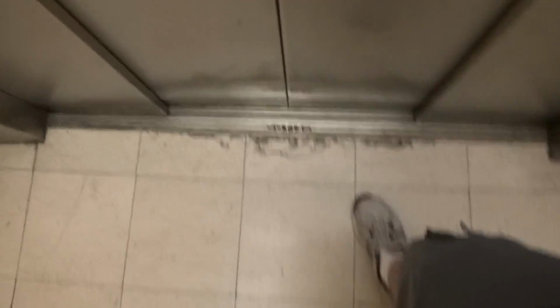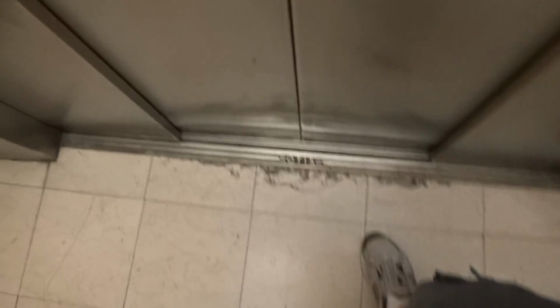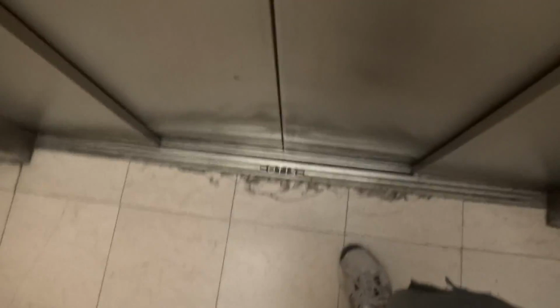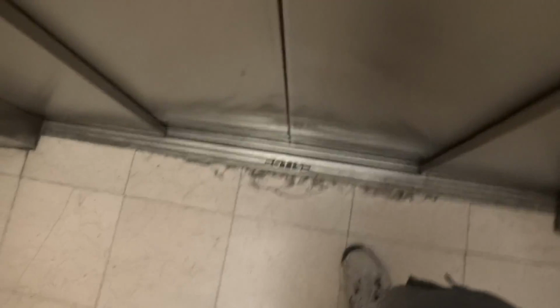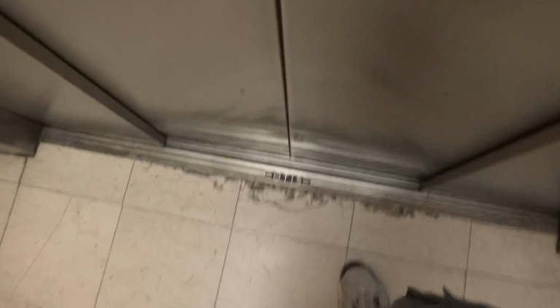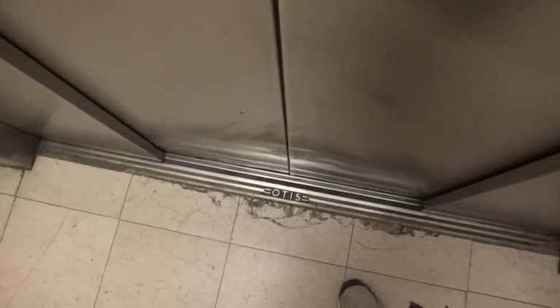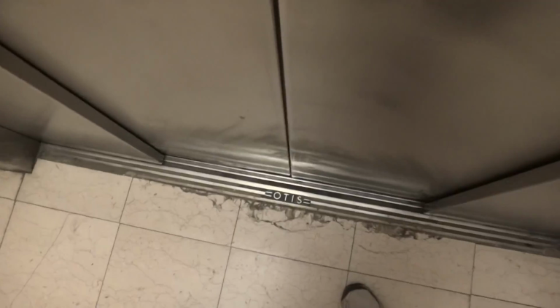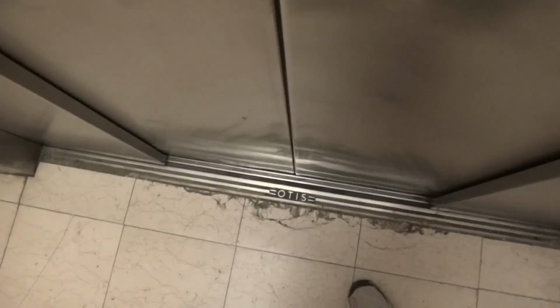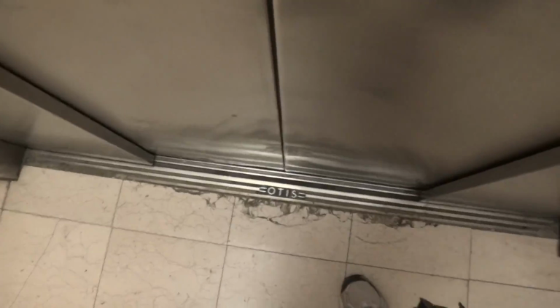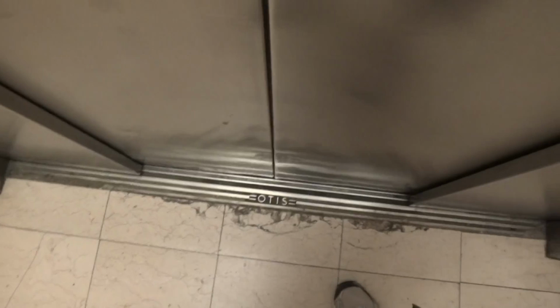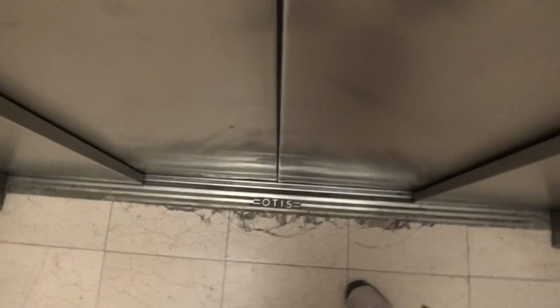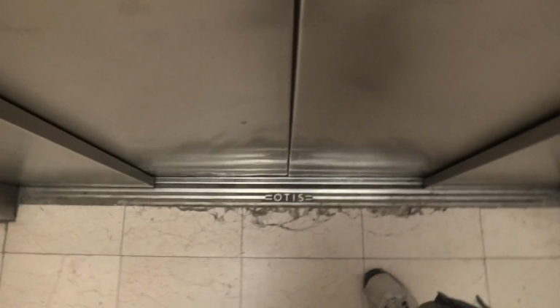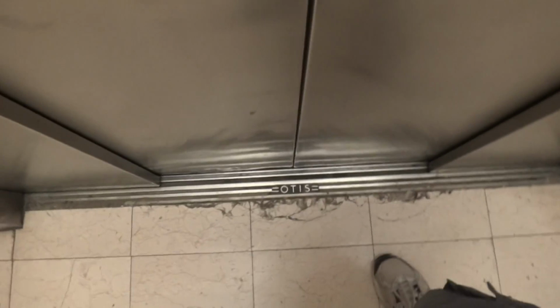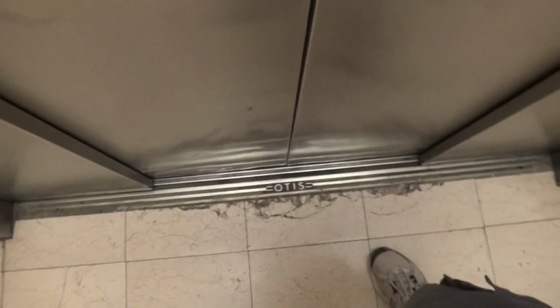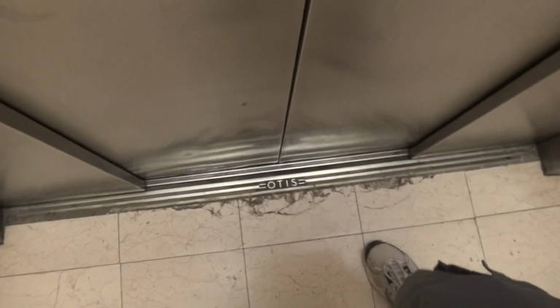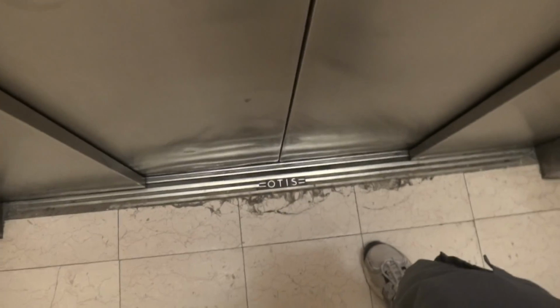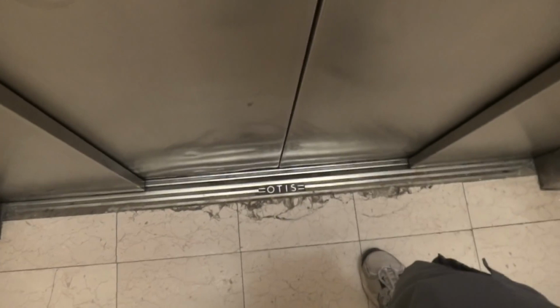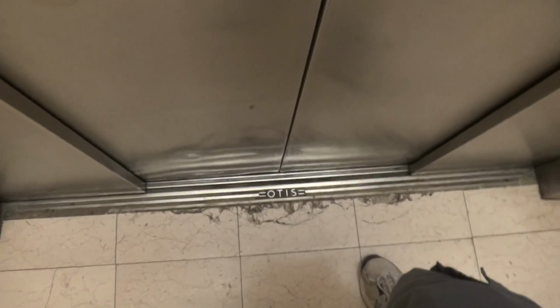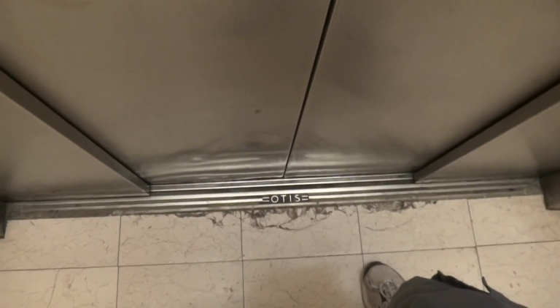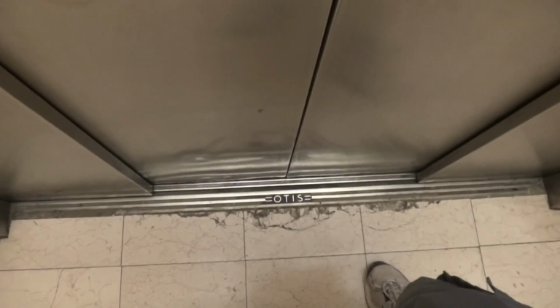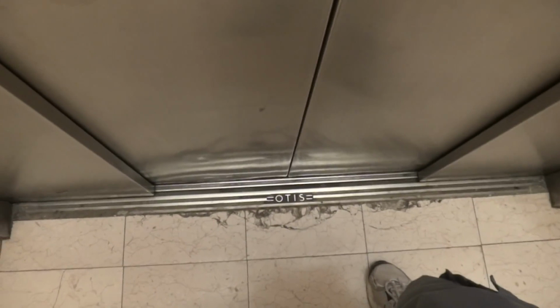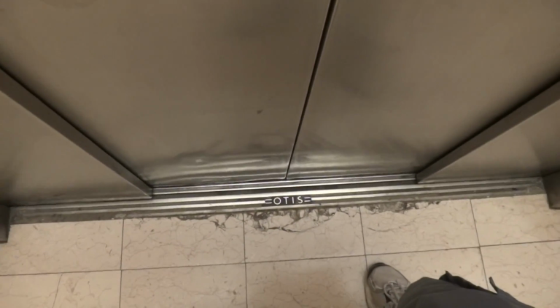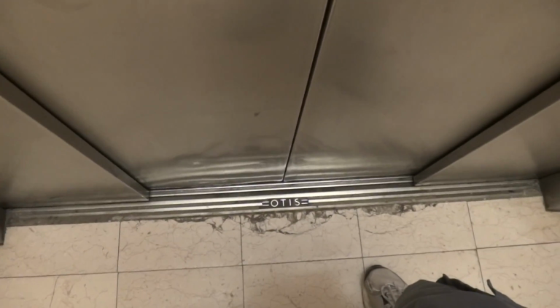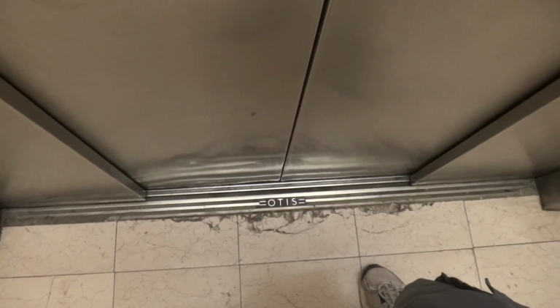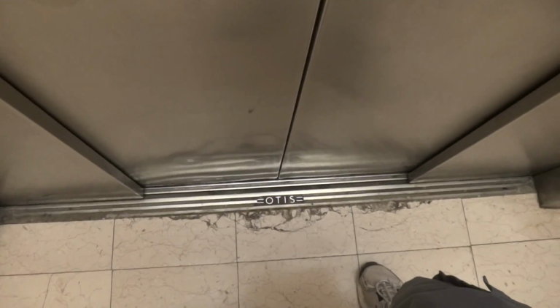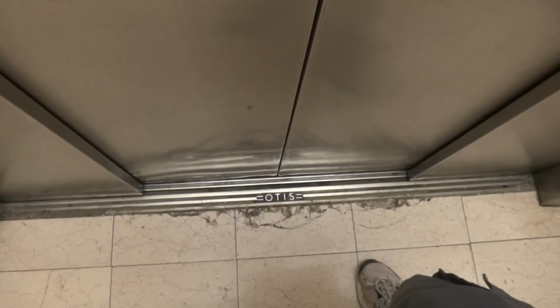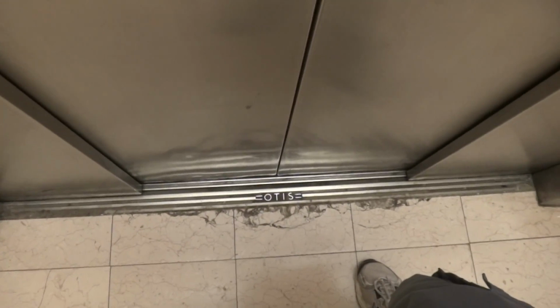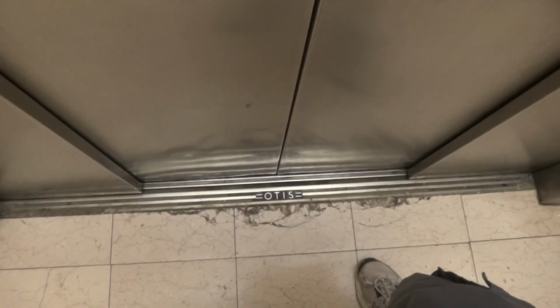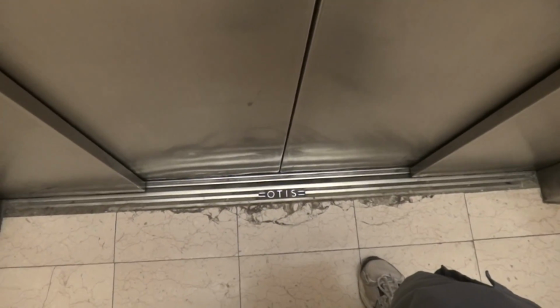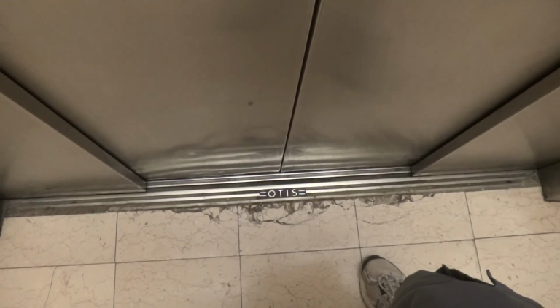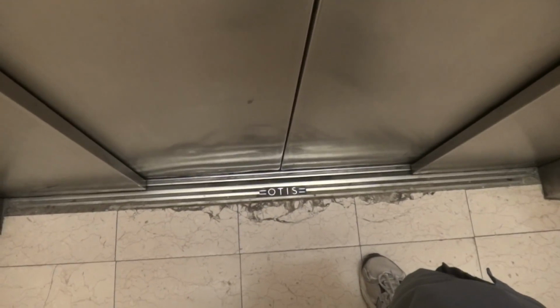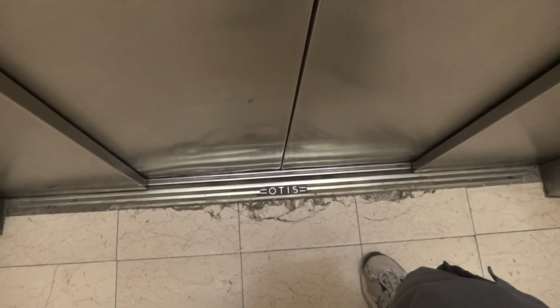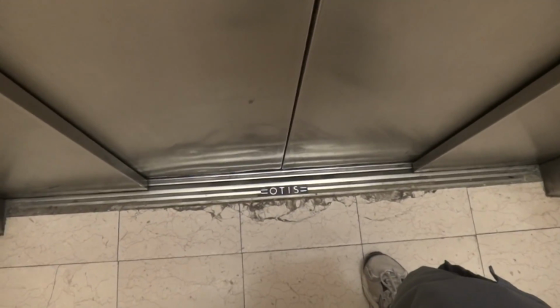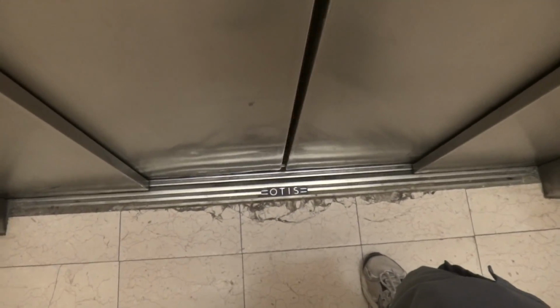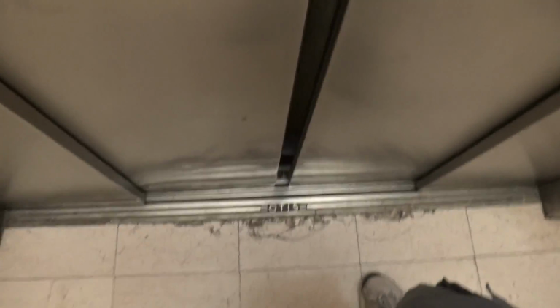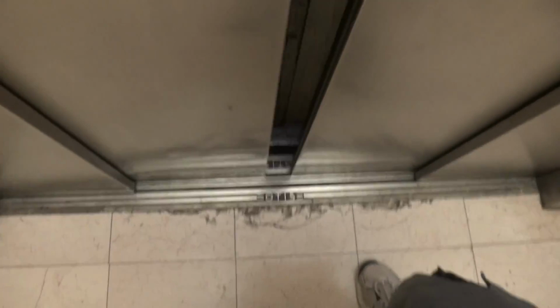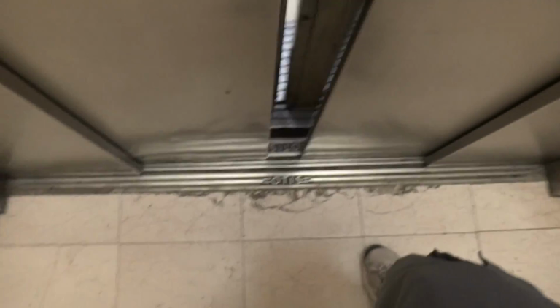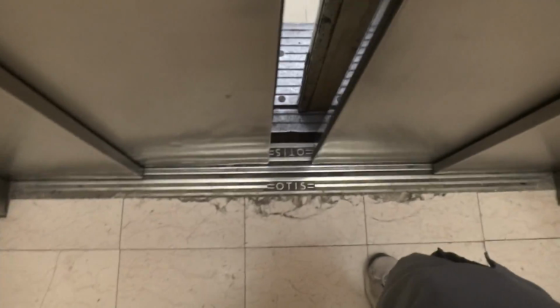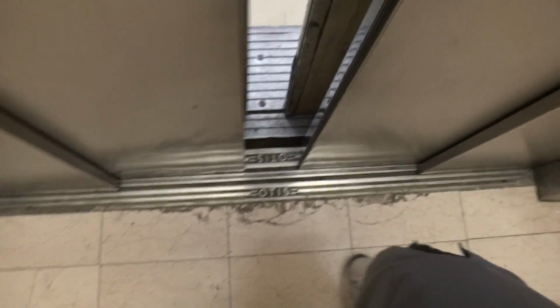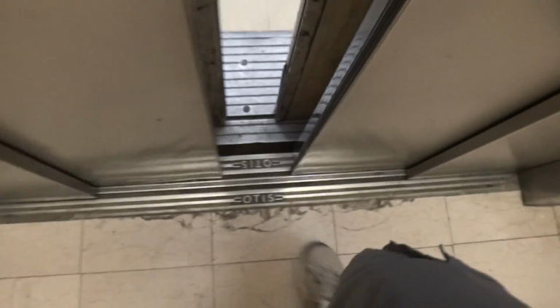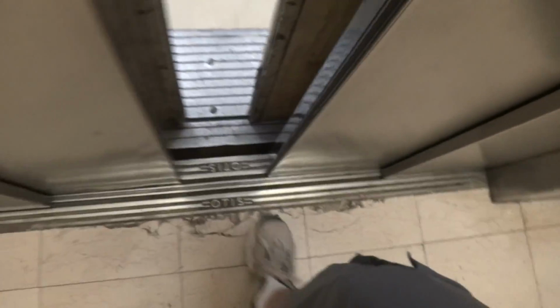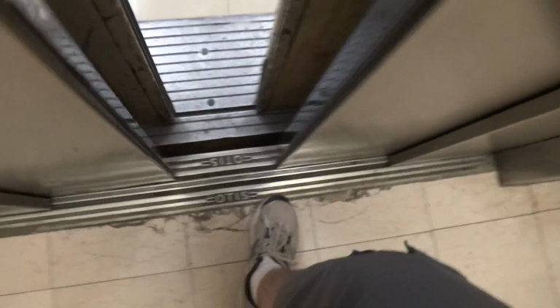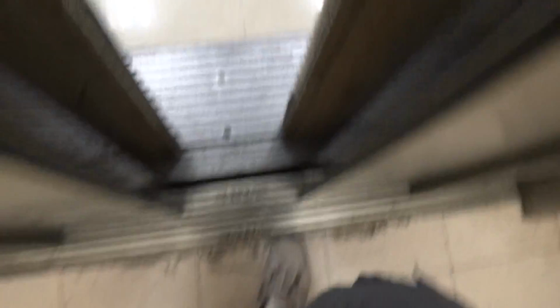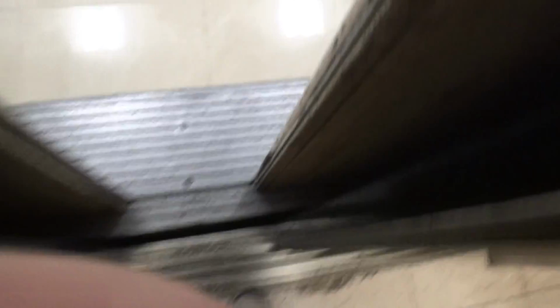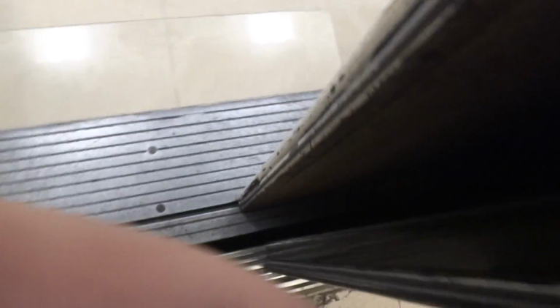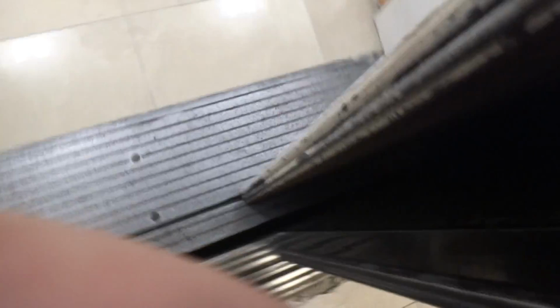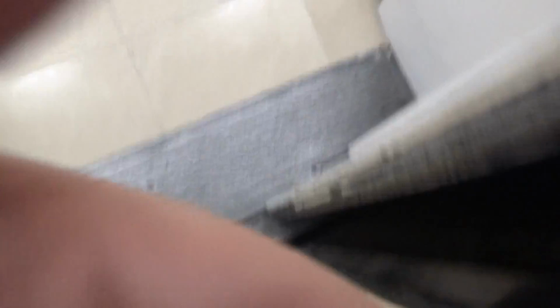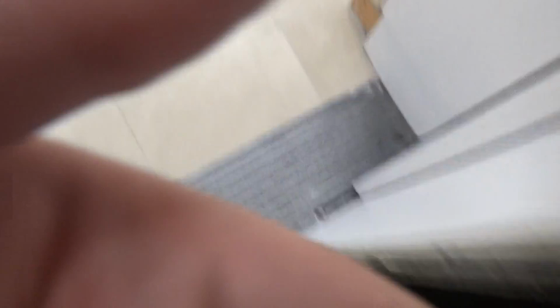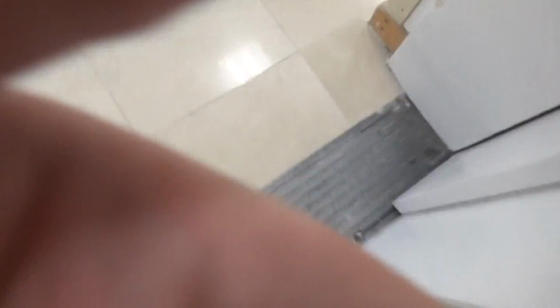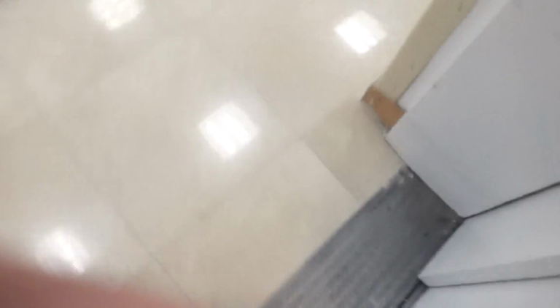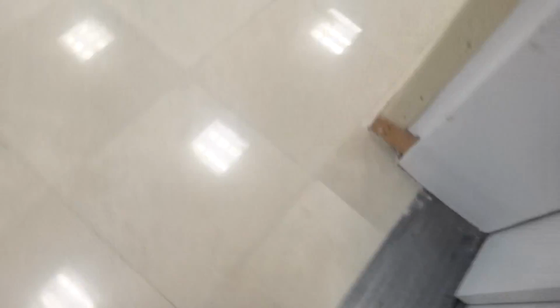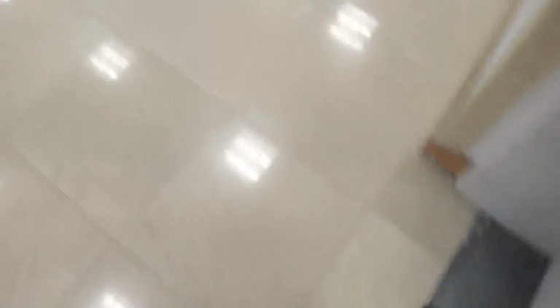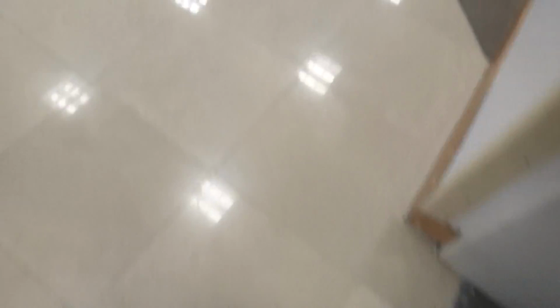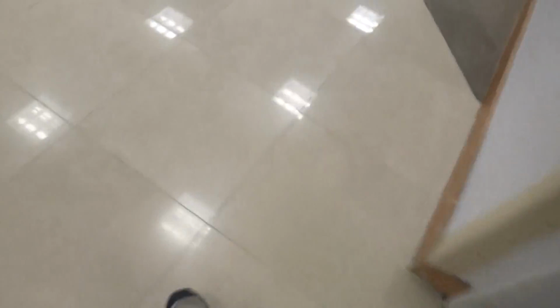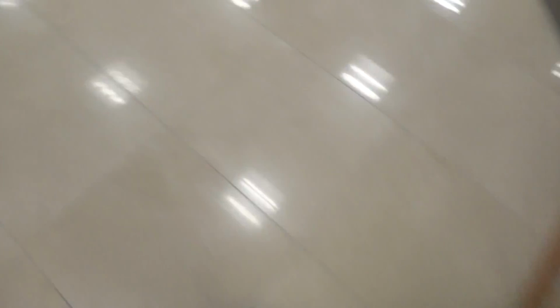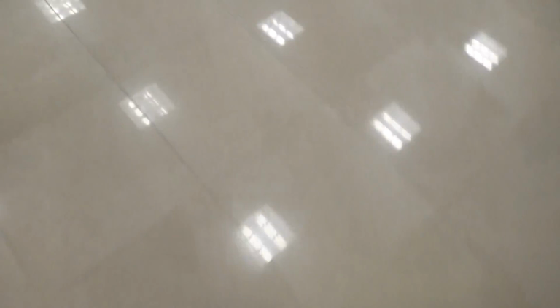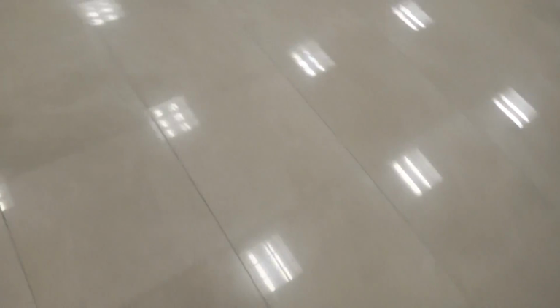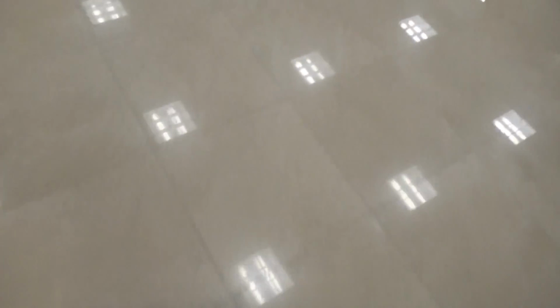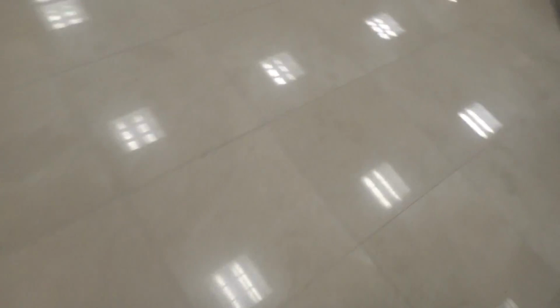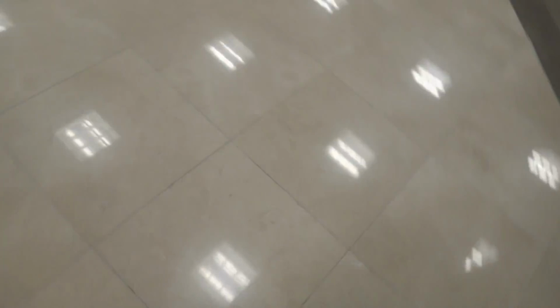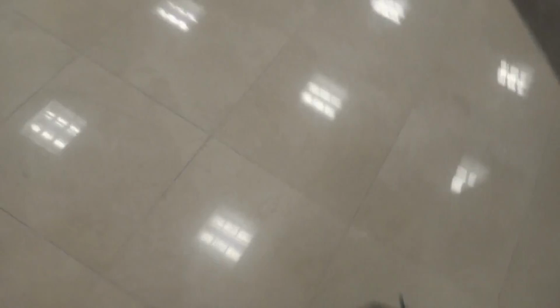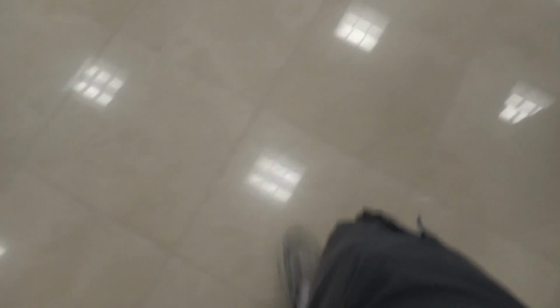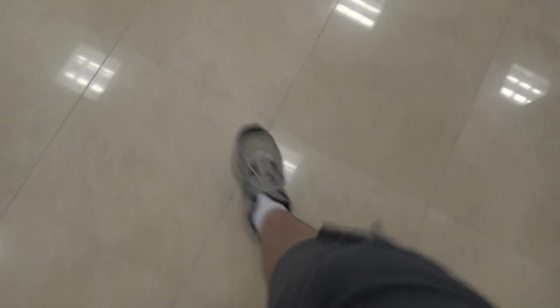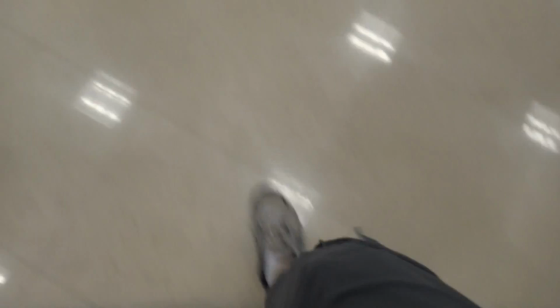Here comes your bounce. Anyway, that's it.